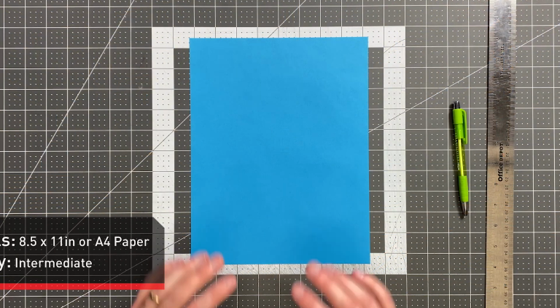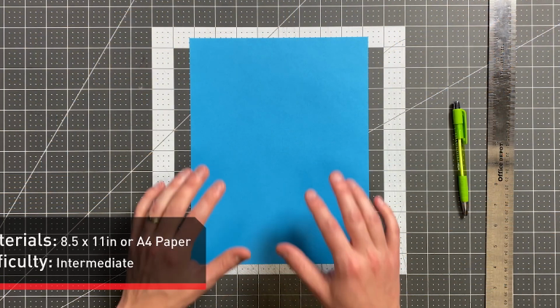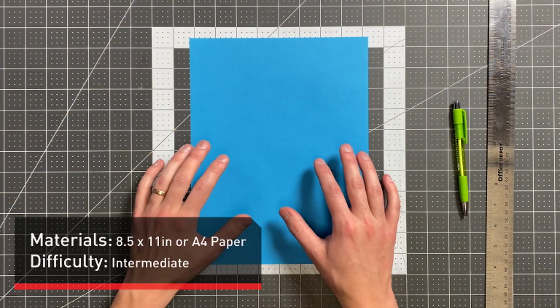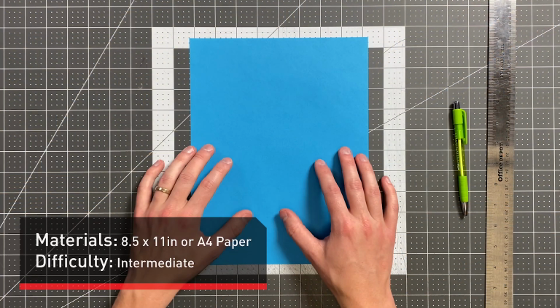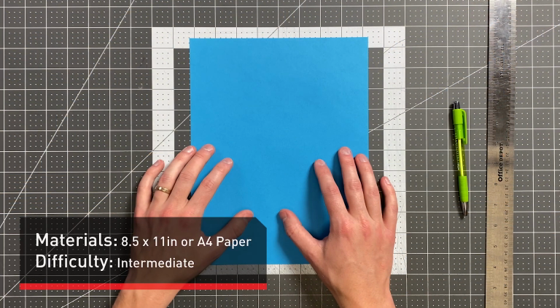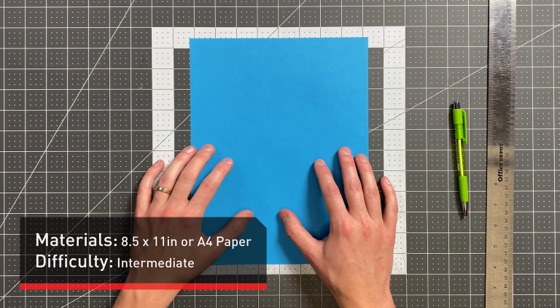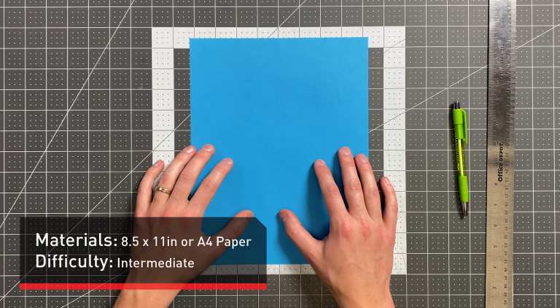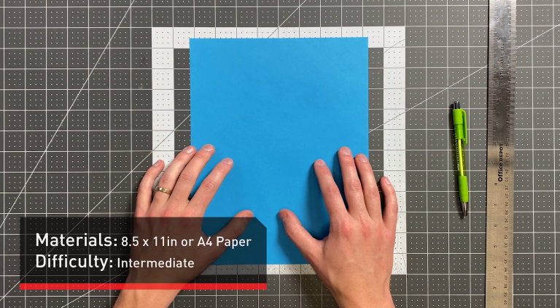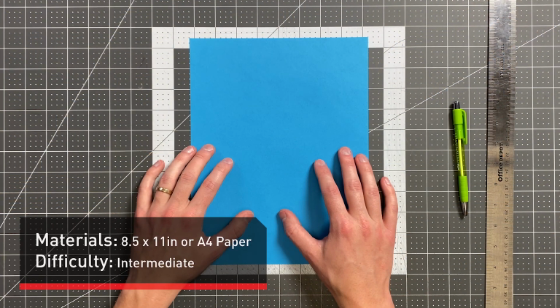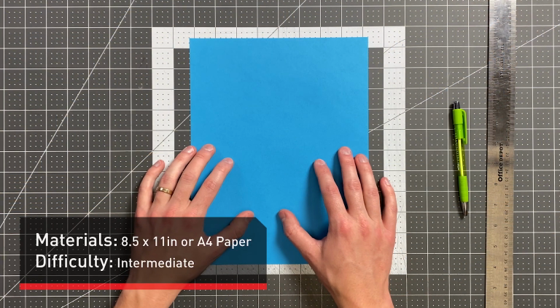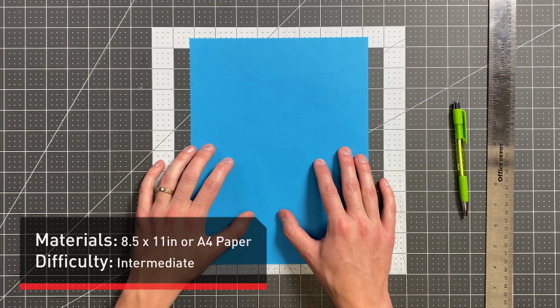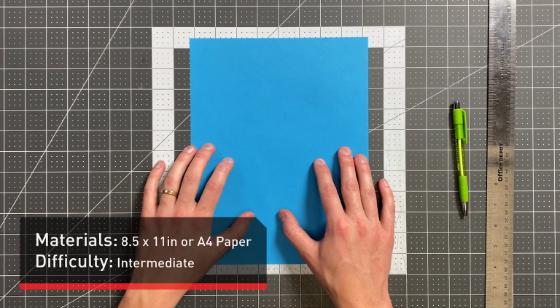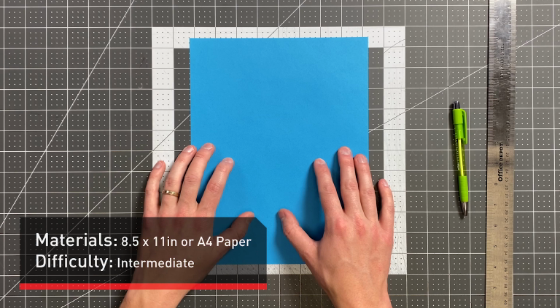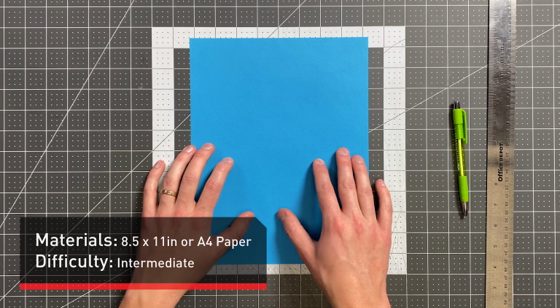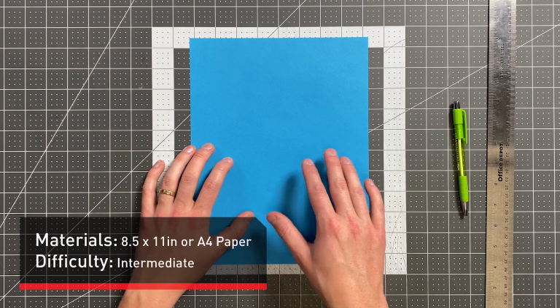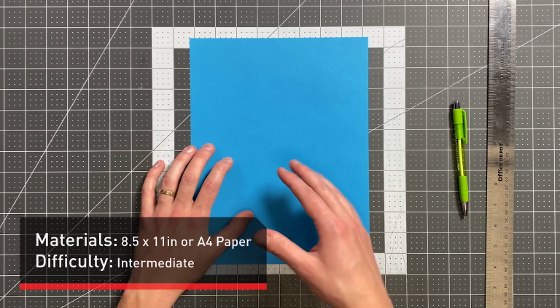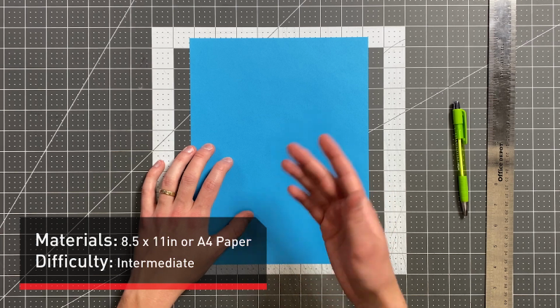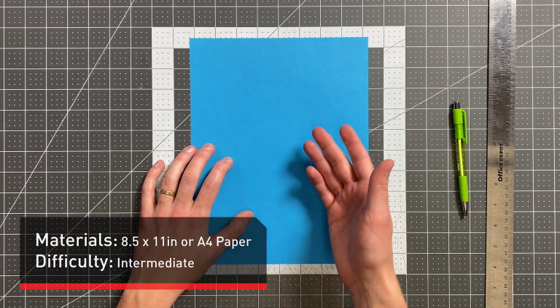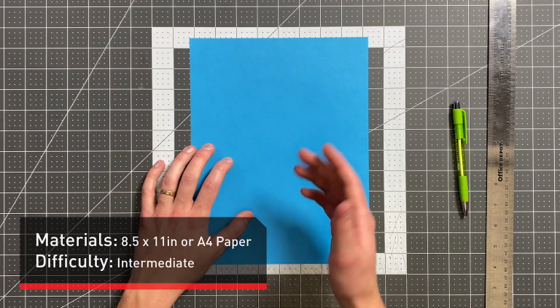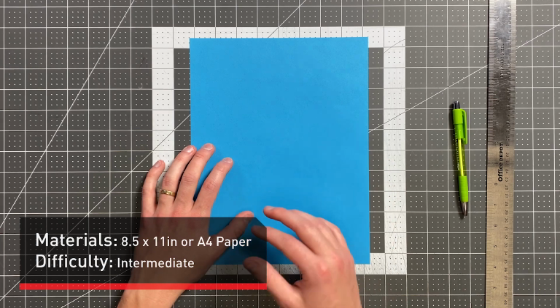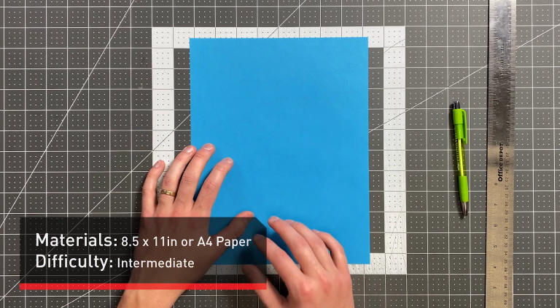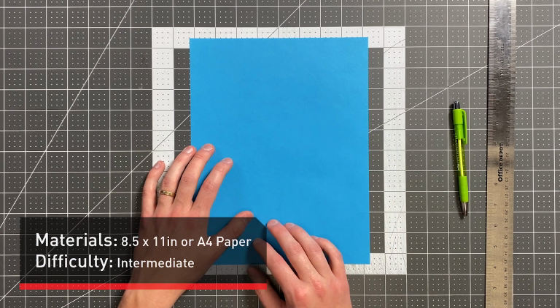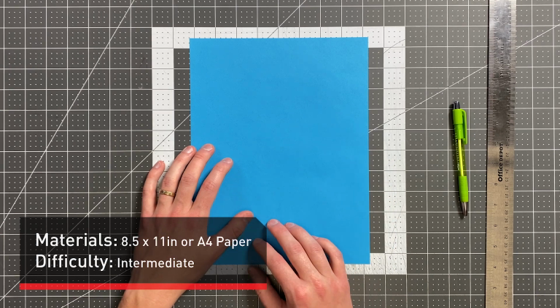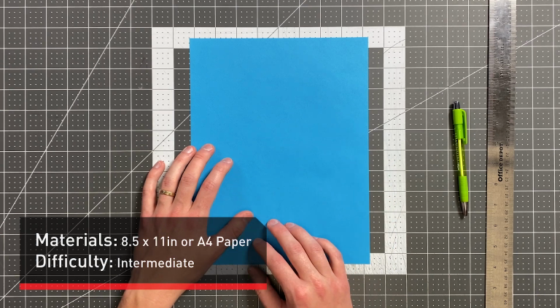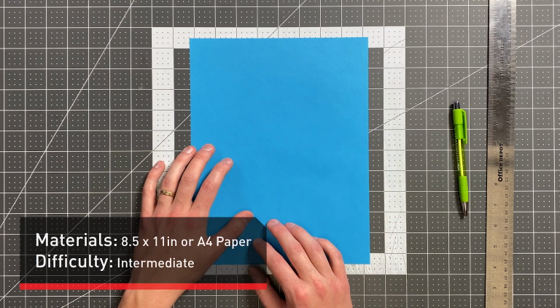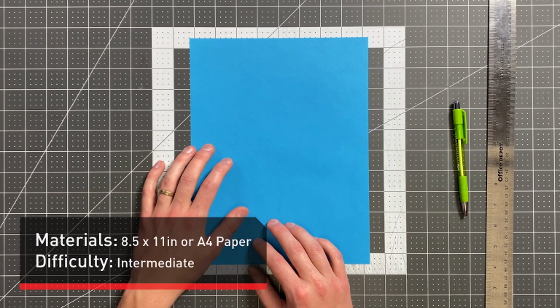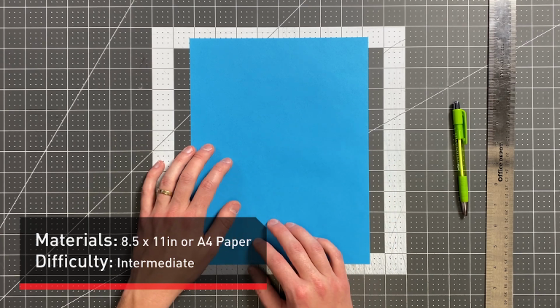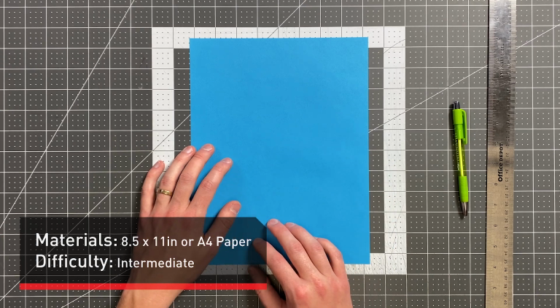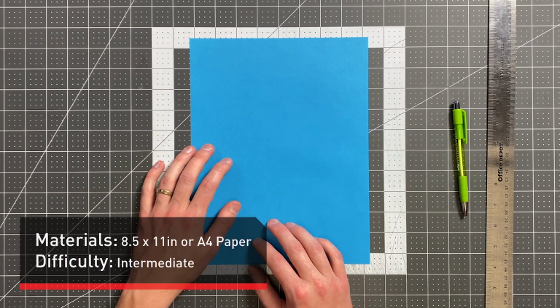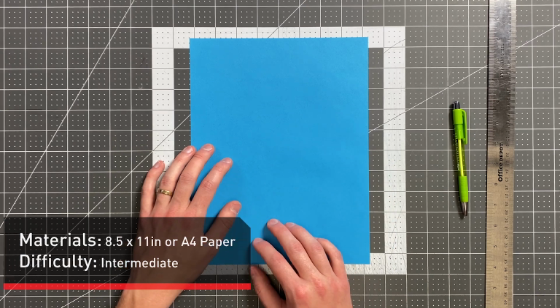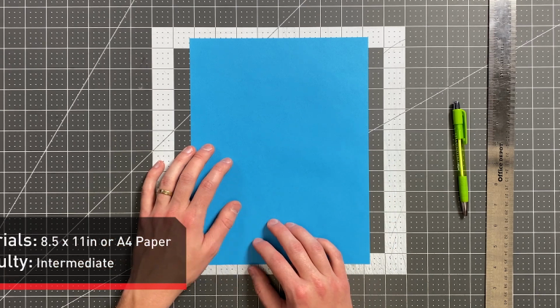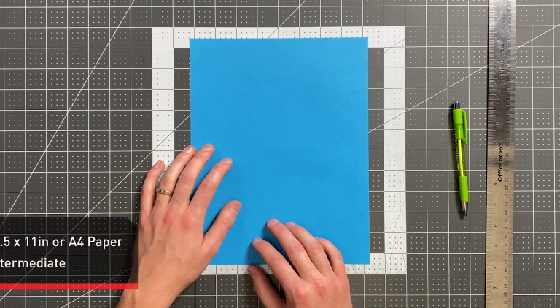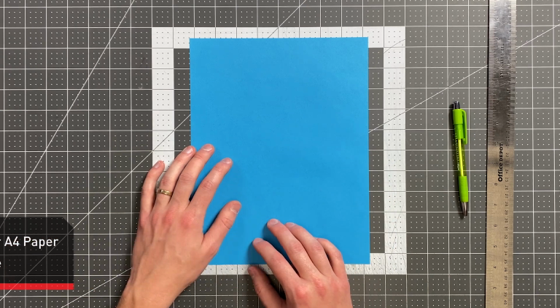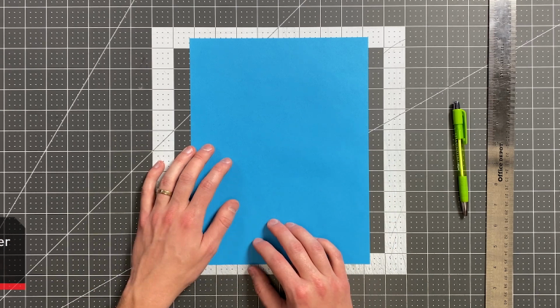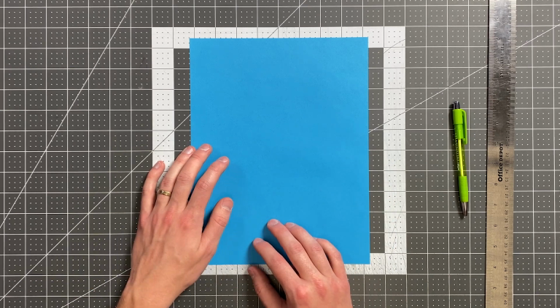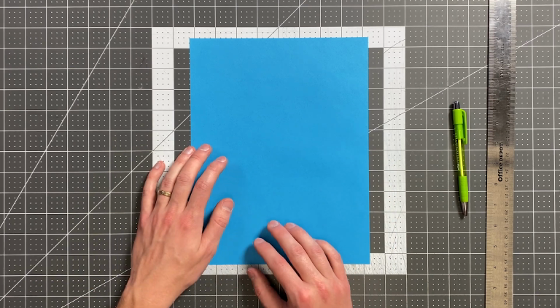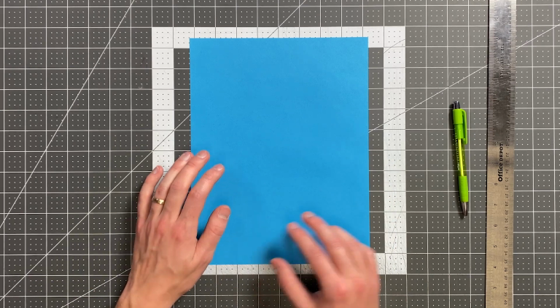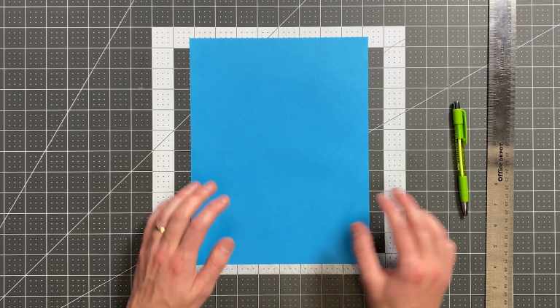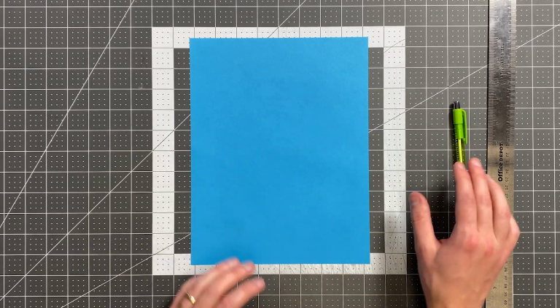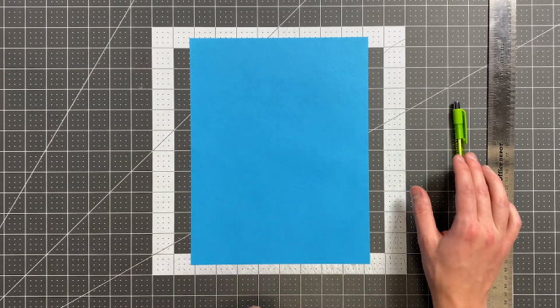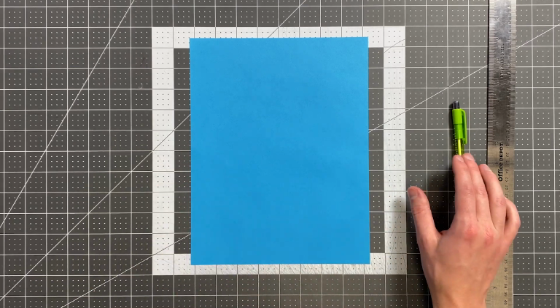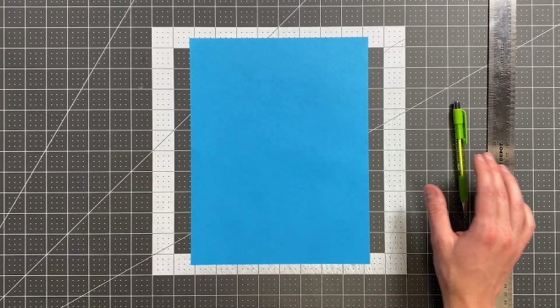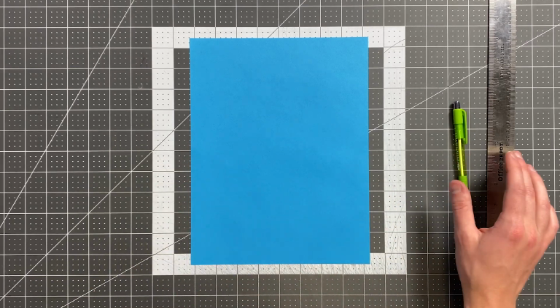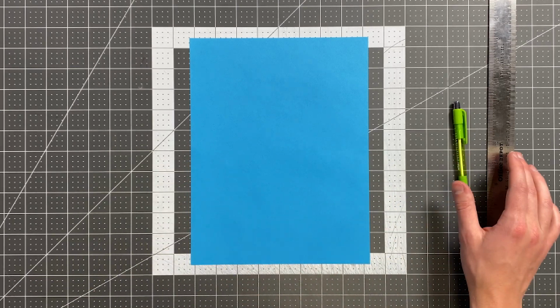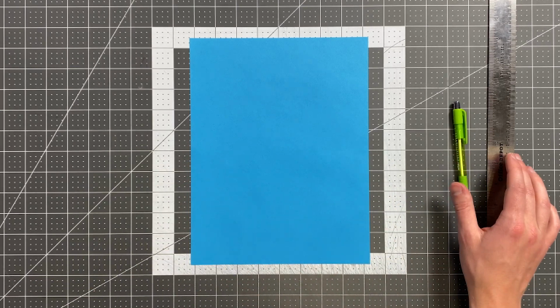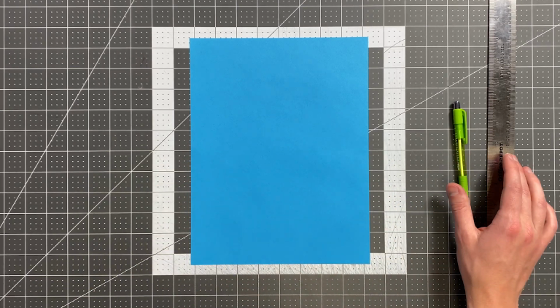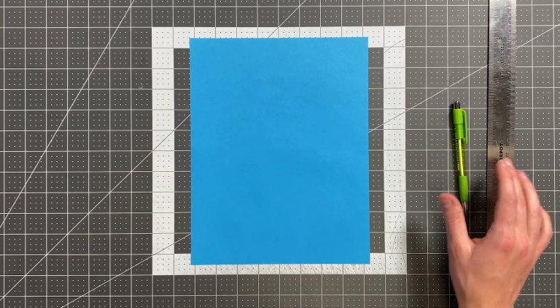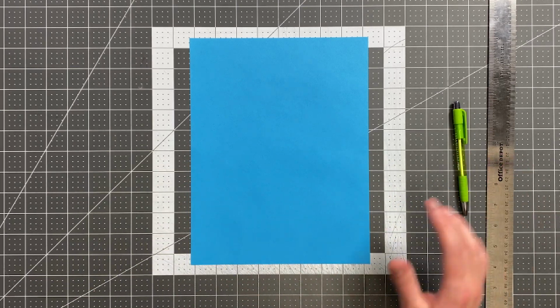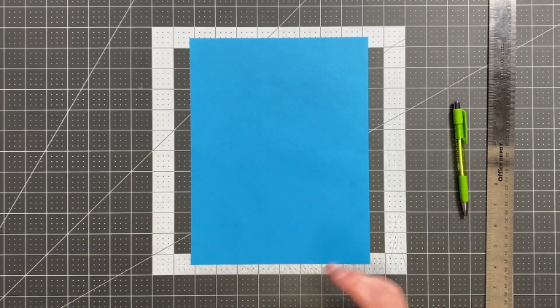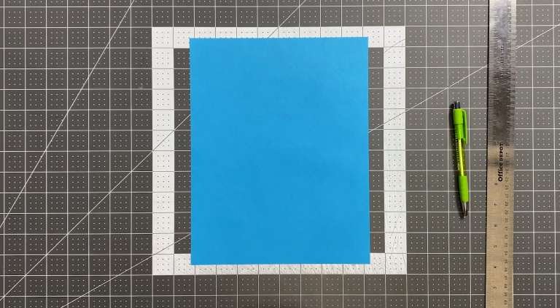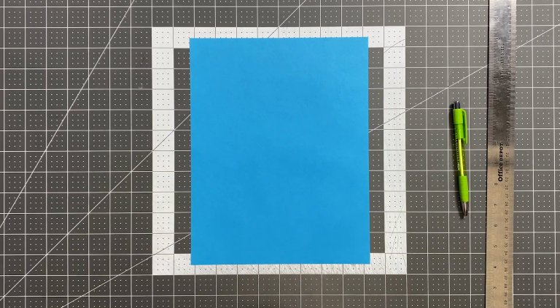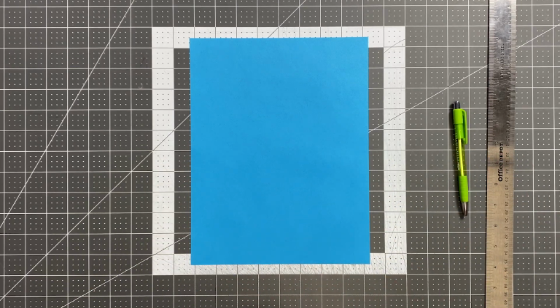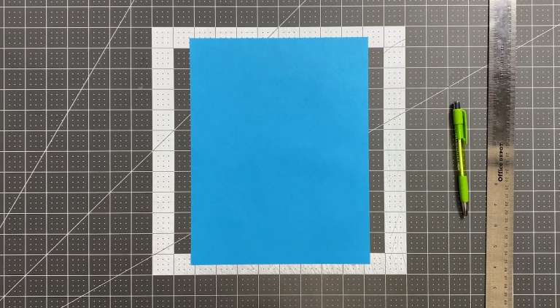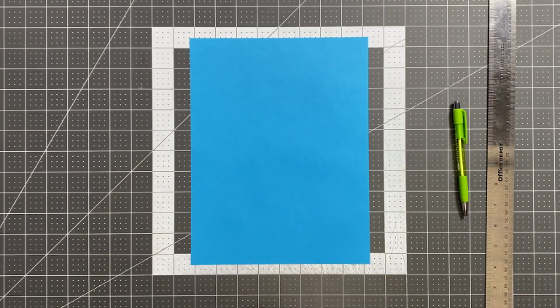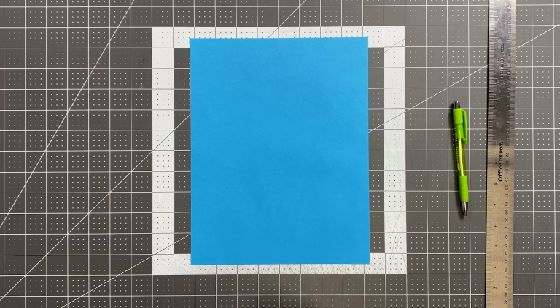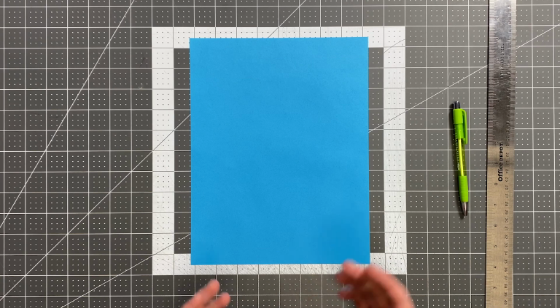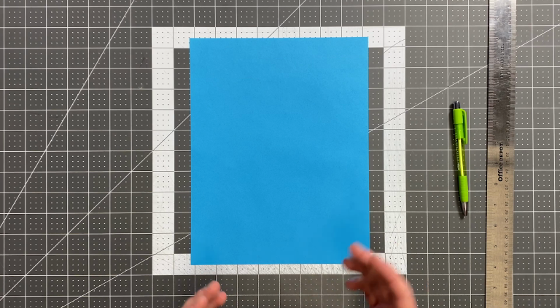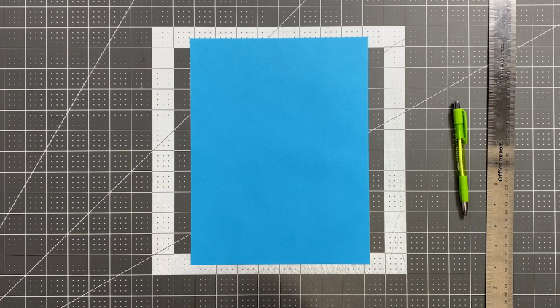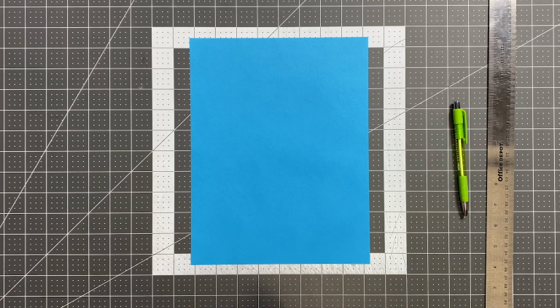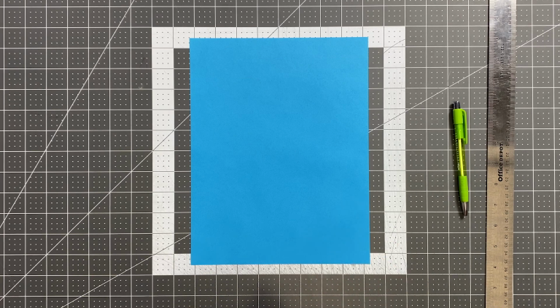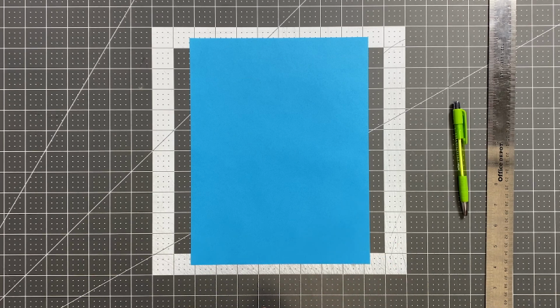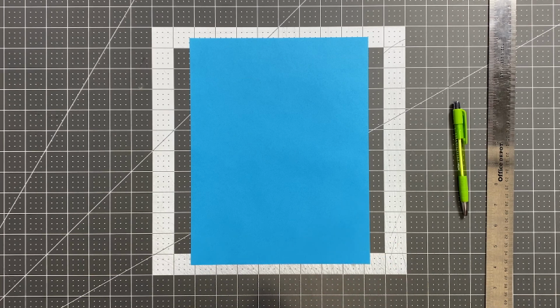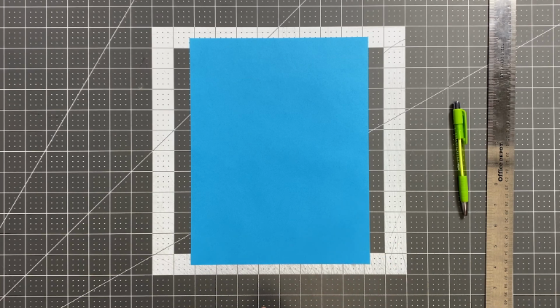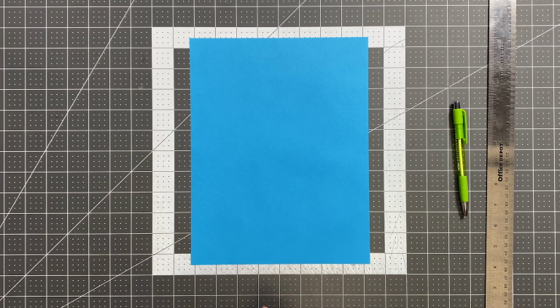All you will need in order to fold Solar Flare is a sheet of 8.5 by 11 or A4 paper. You can also use a pen and a ruler, but that is optional.